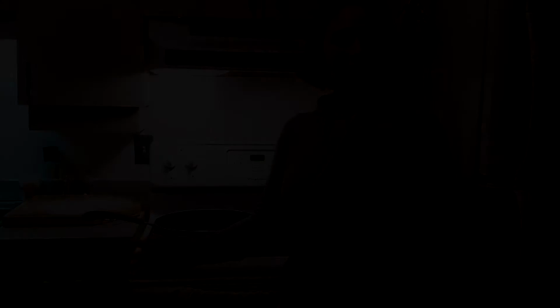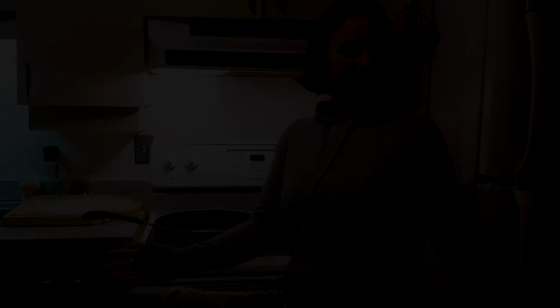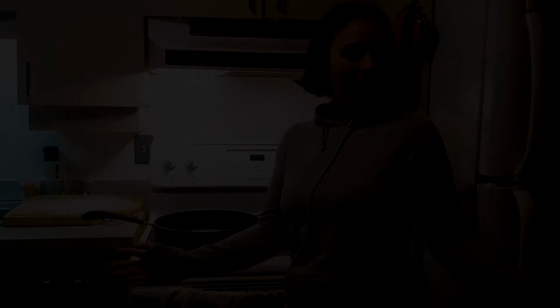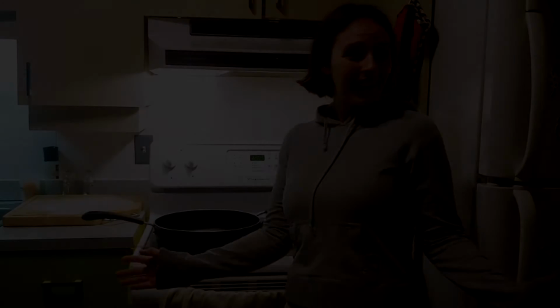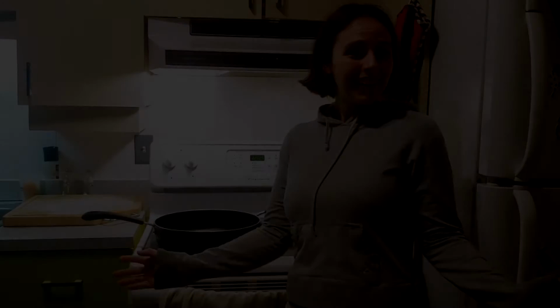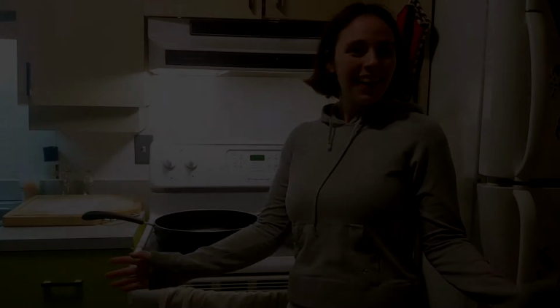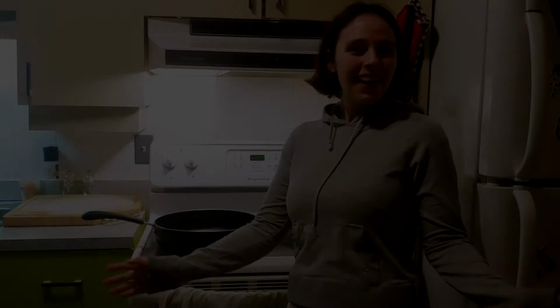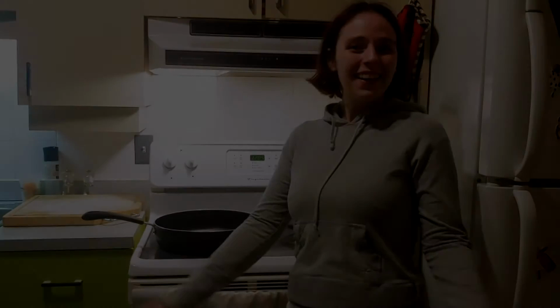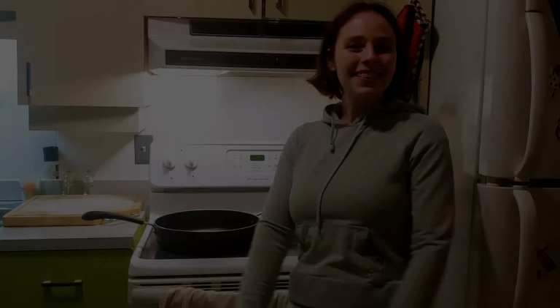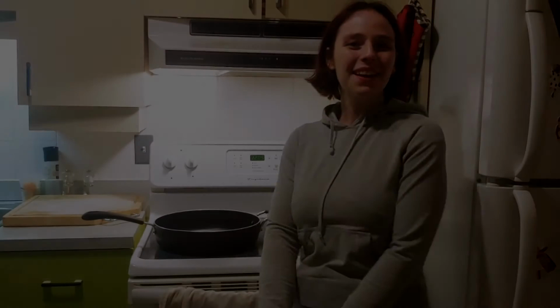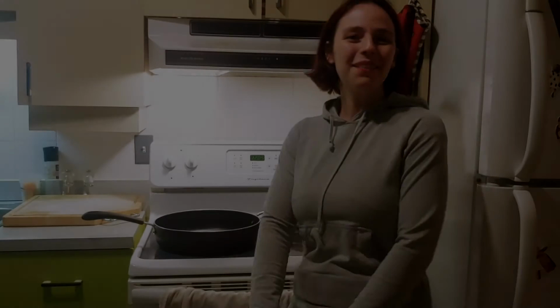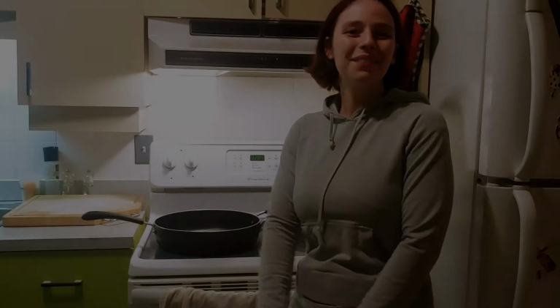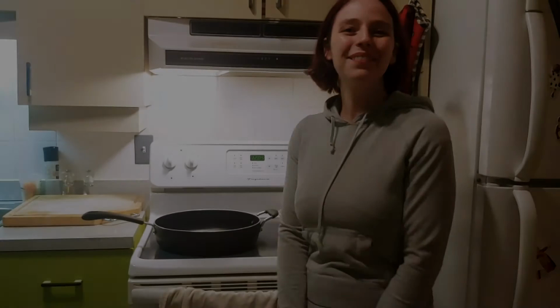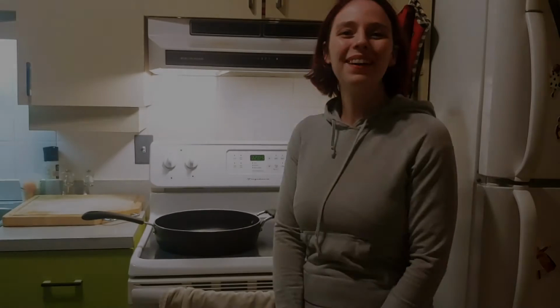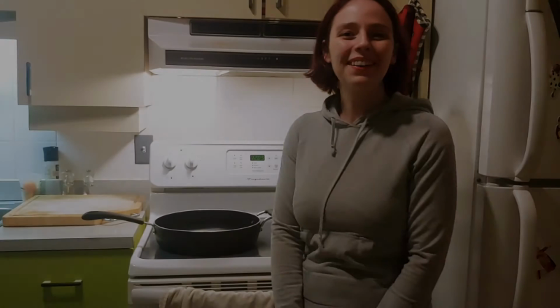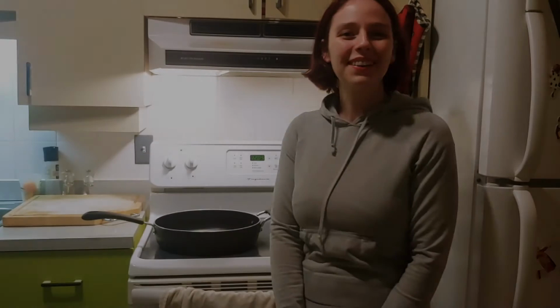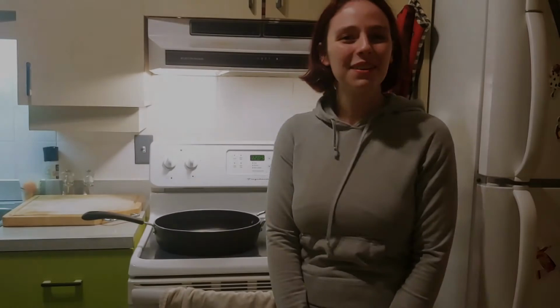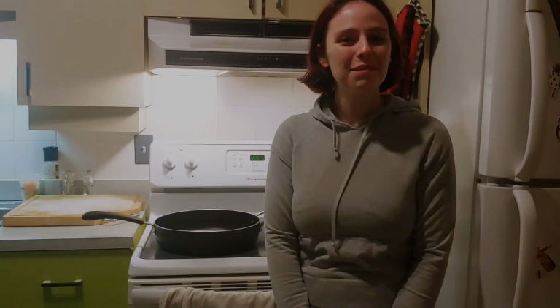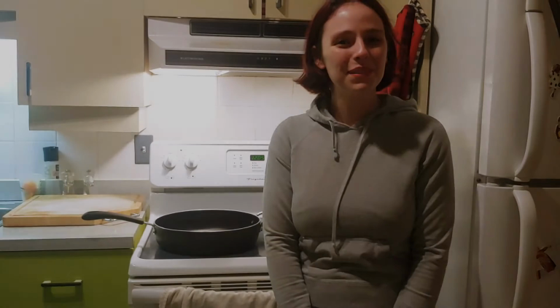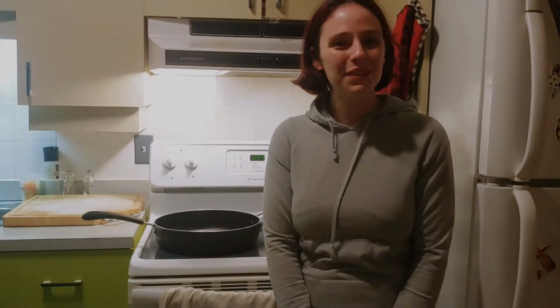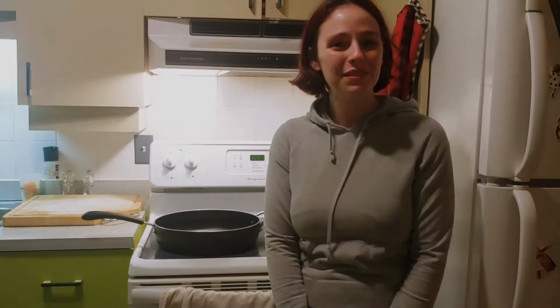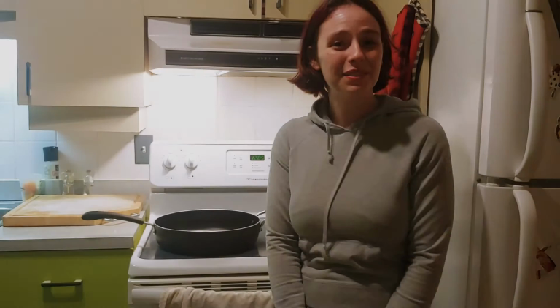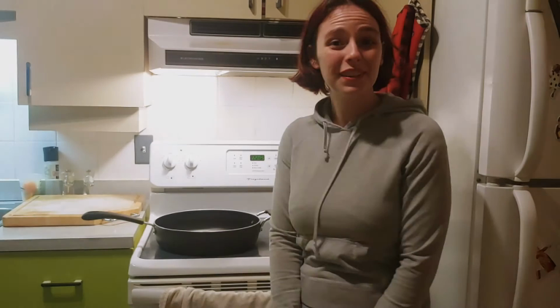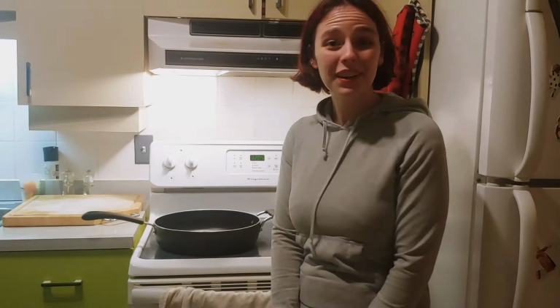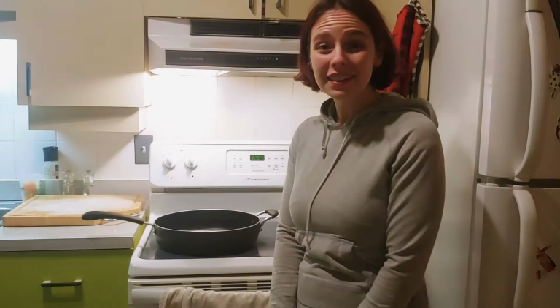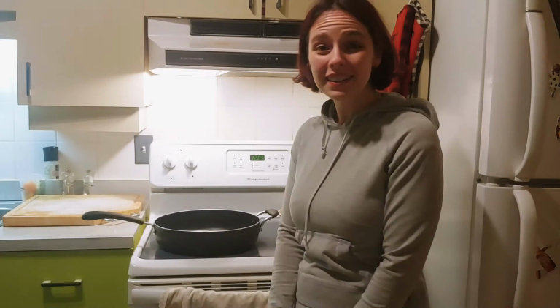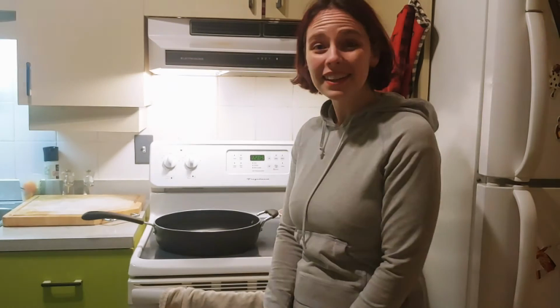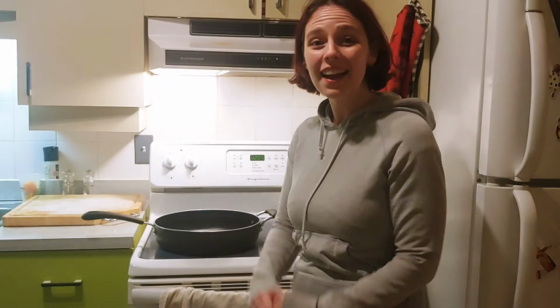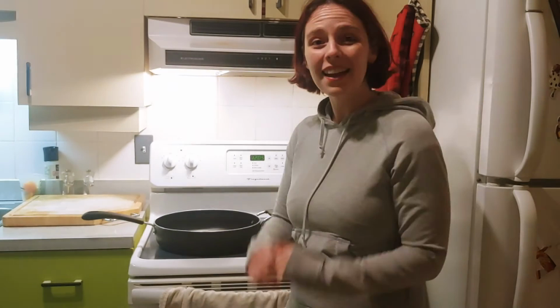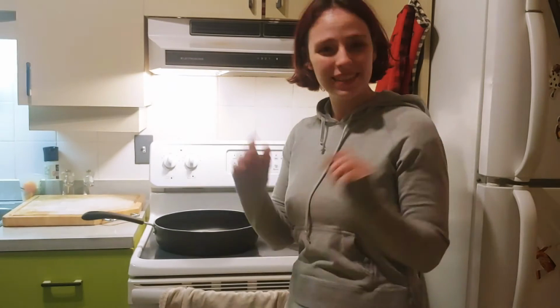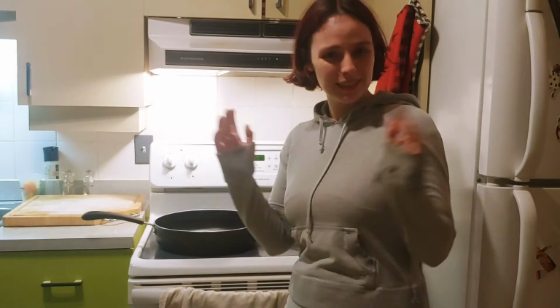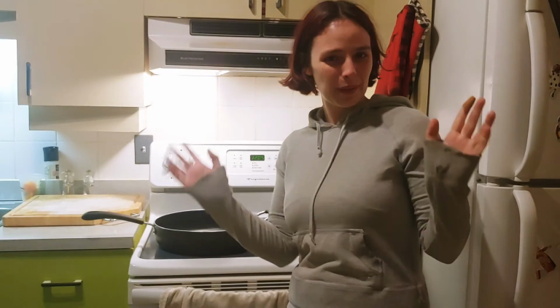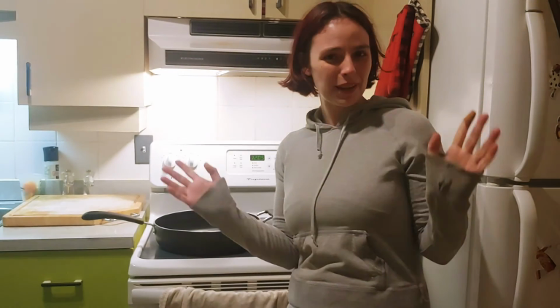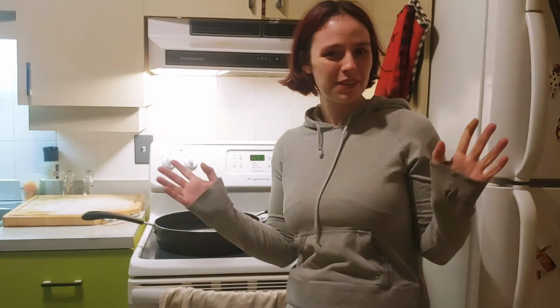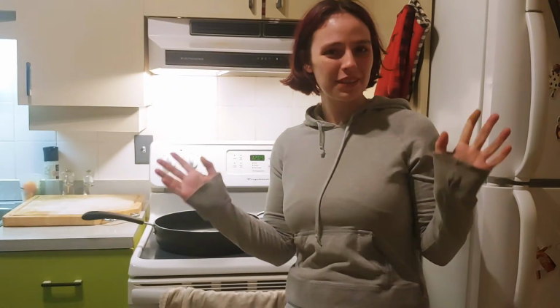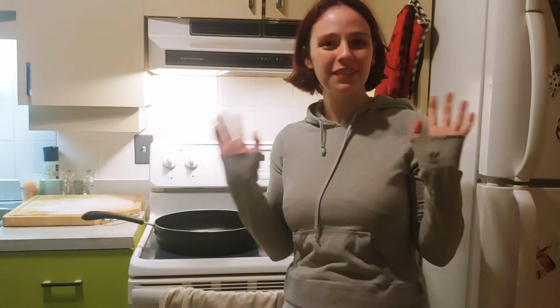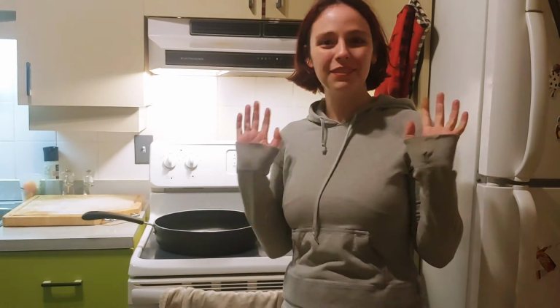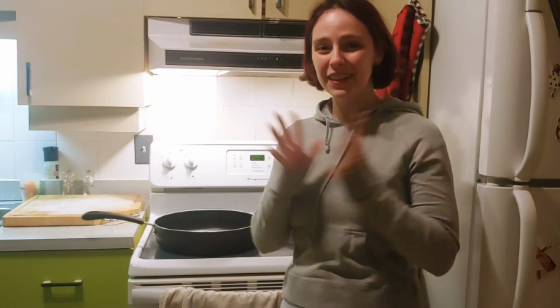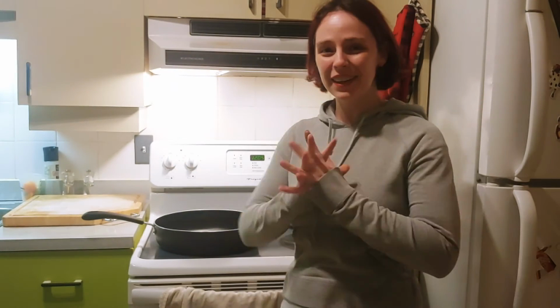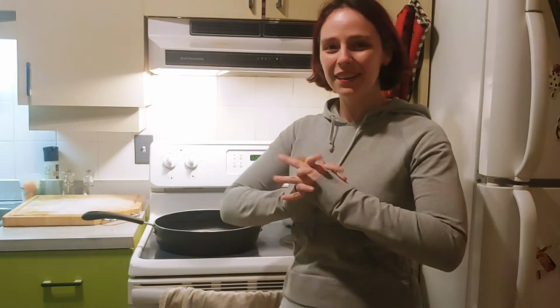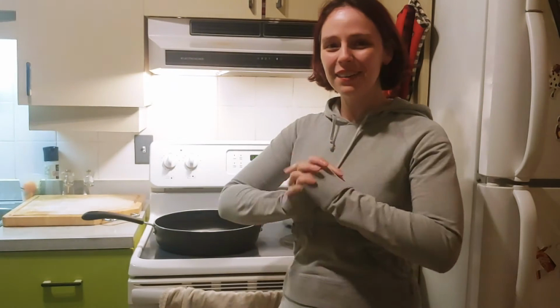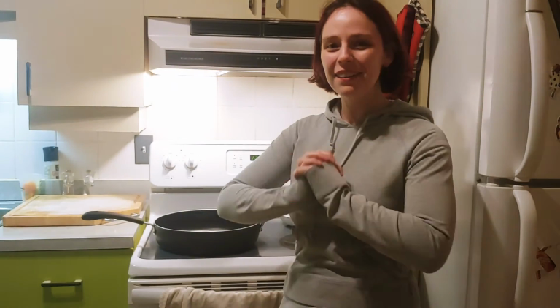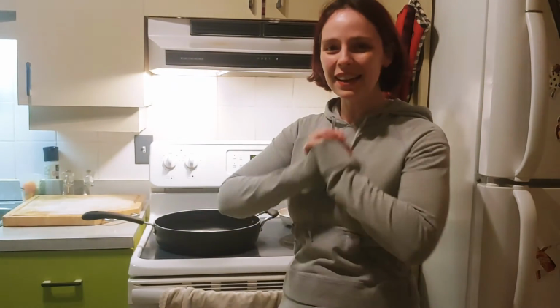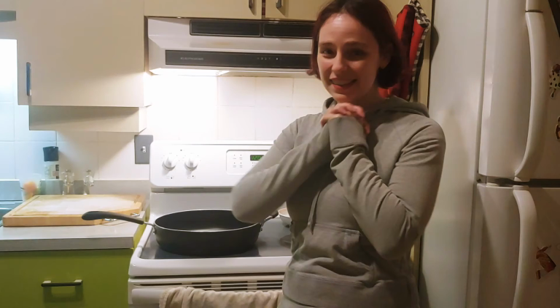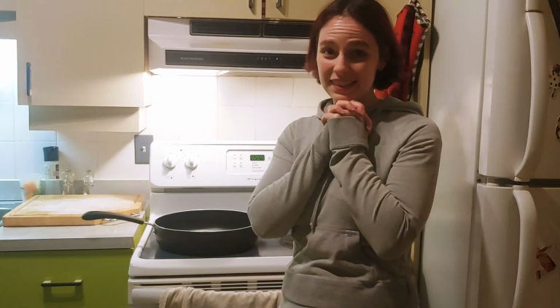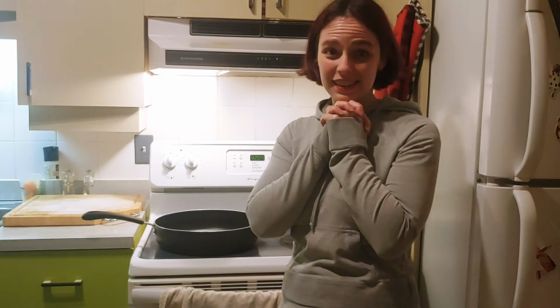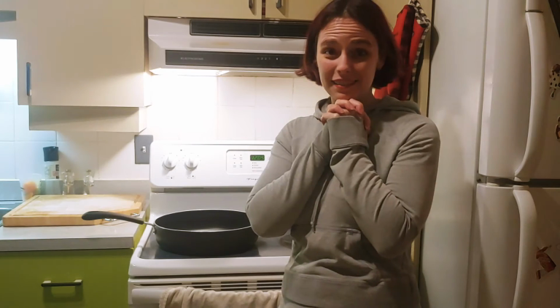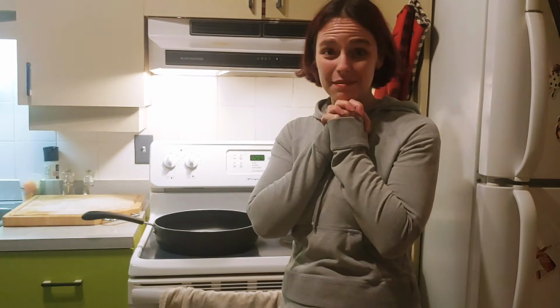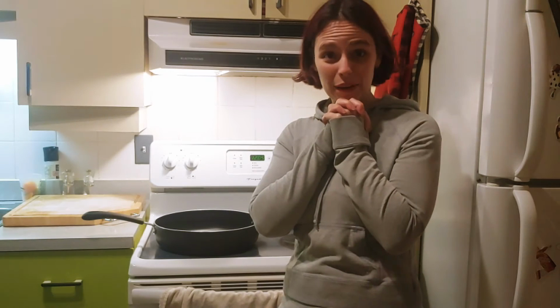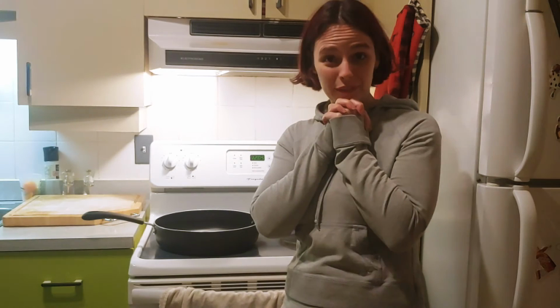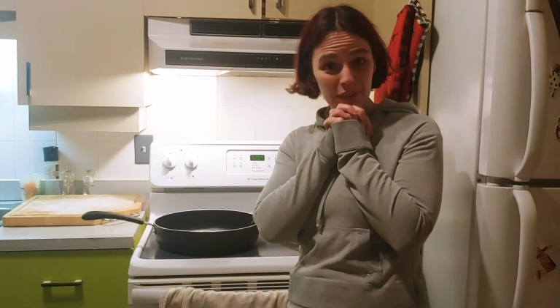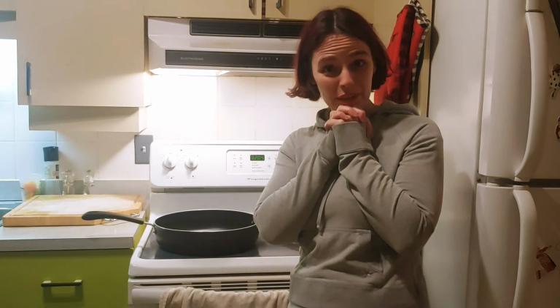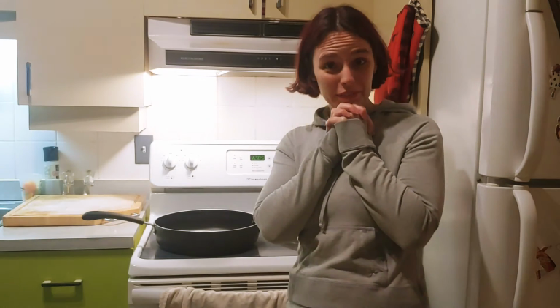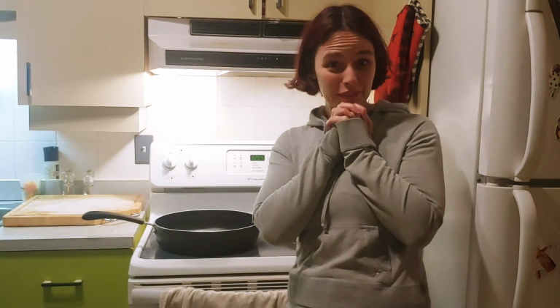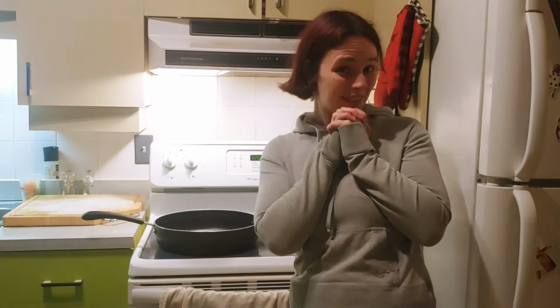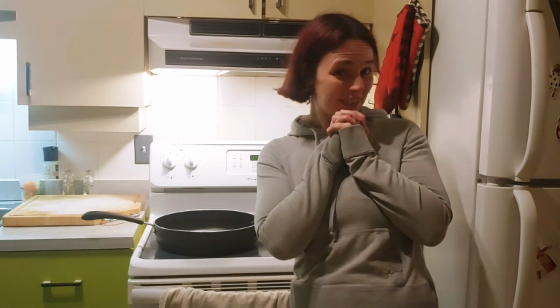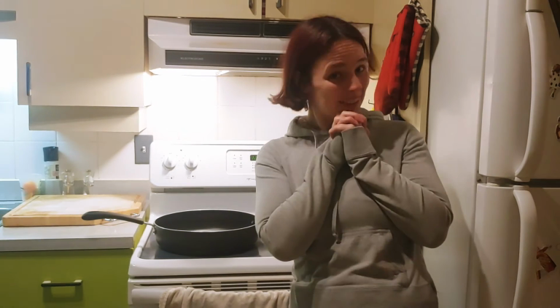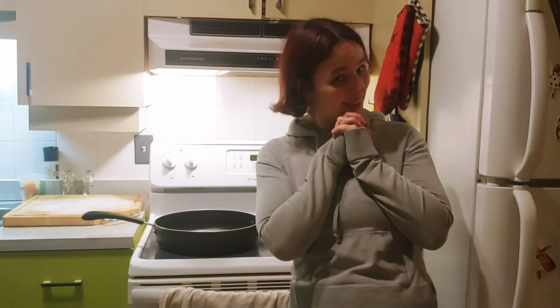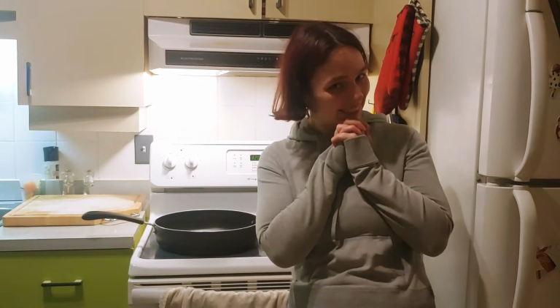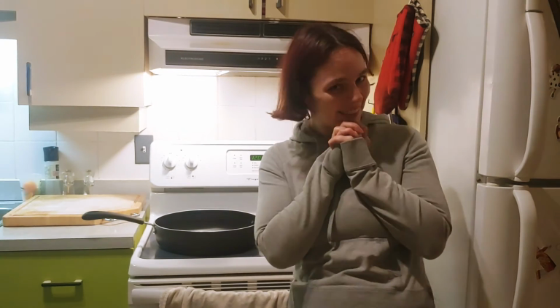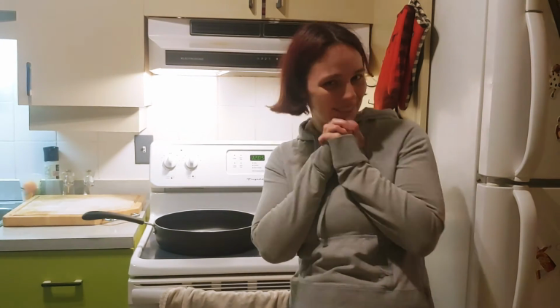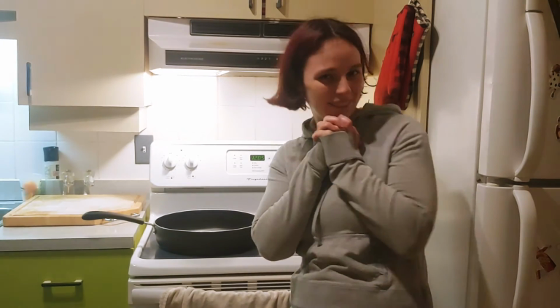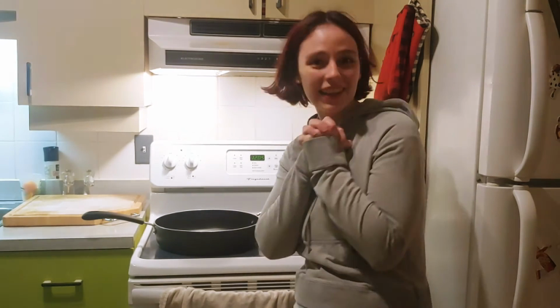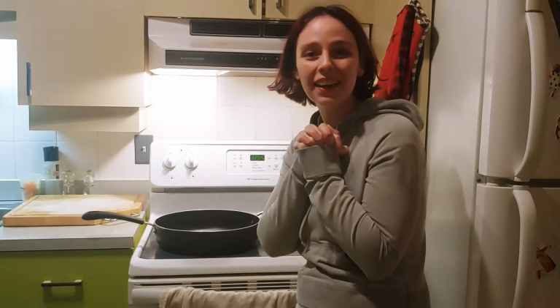Hi guys! Welcome to a very special video. It's my very first cooking video.